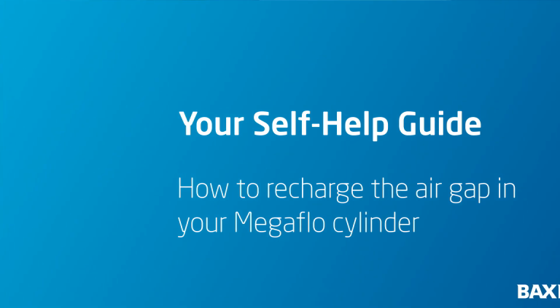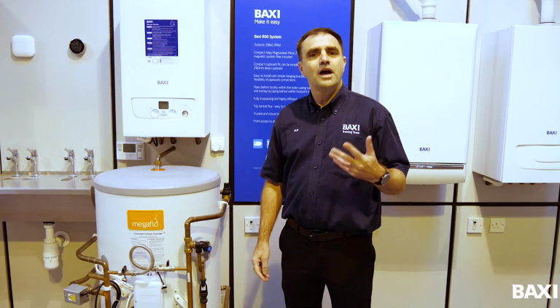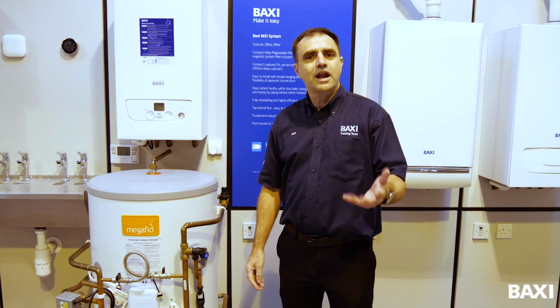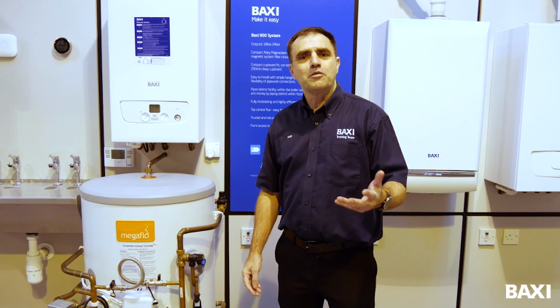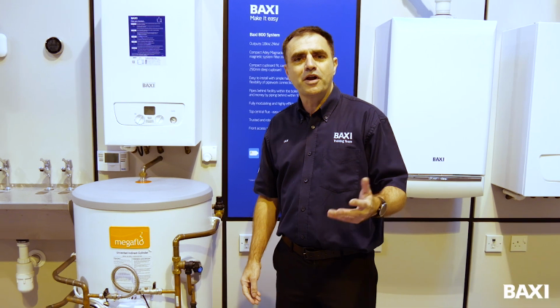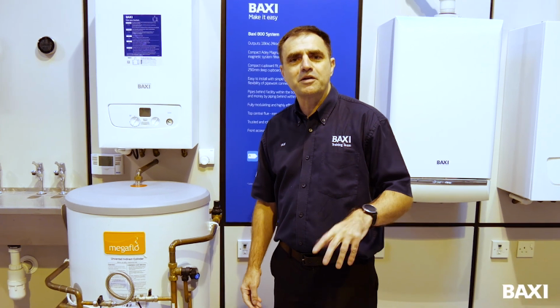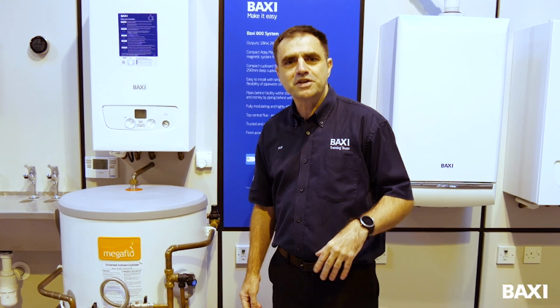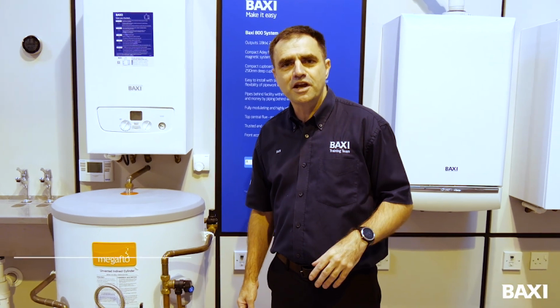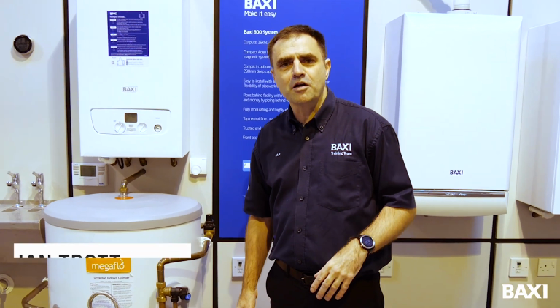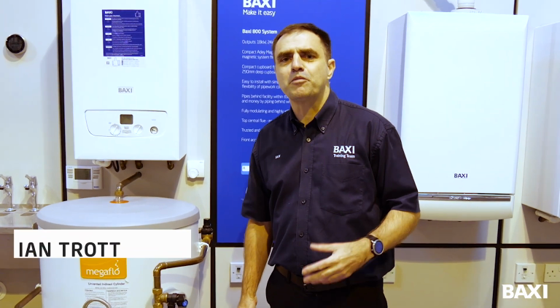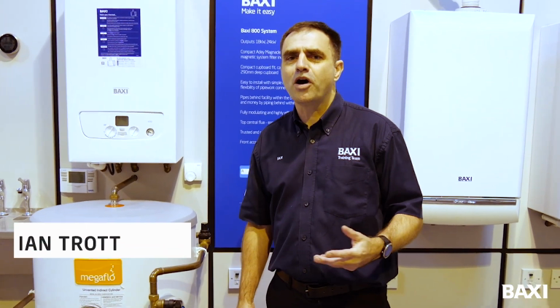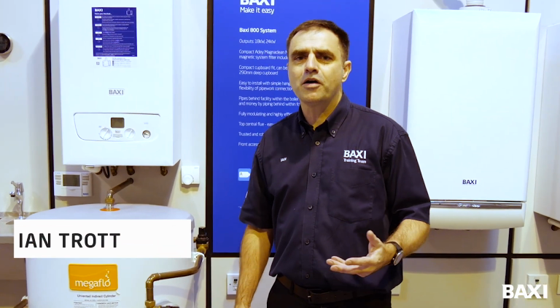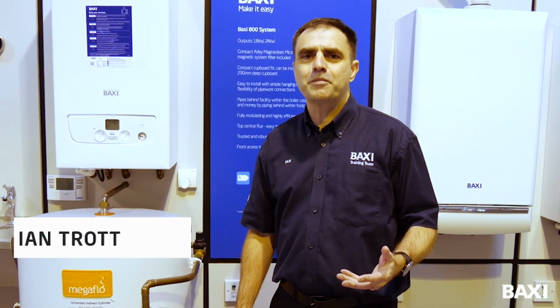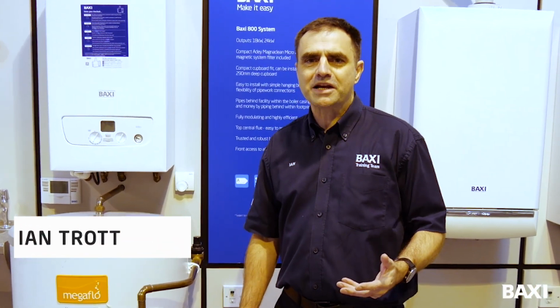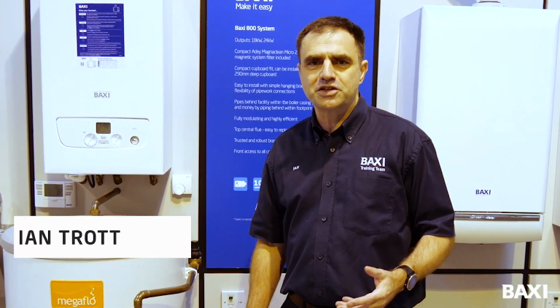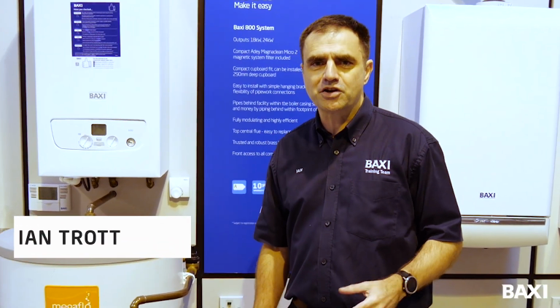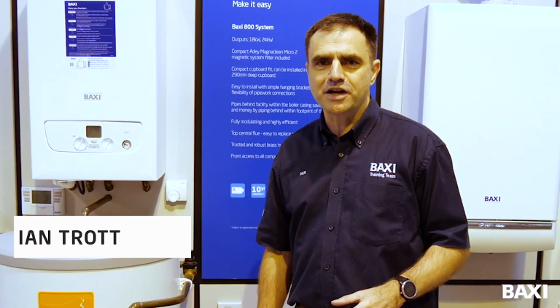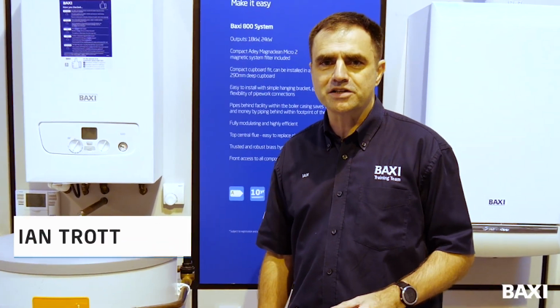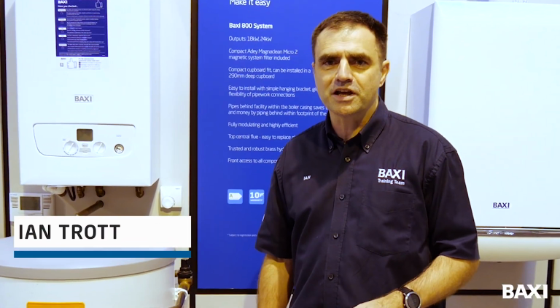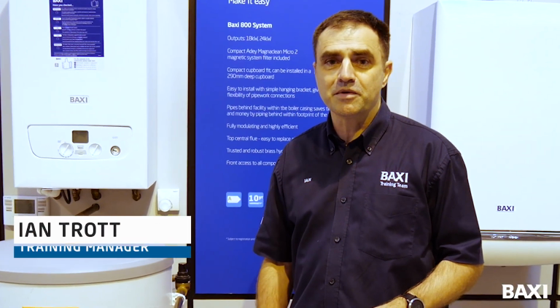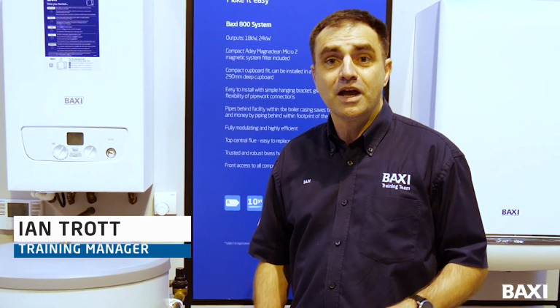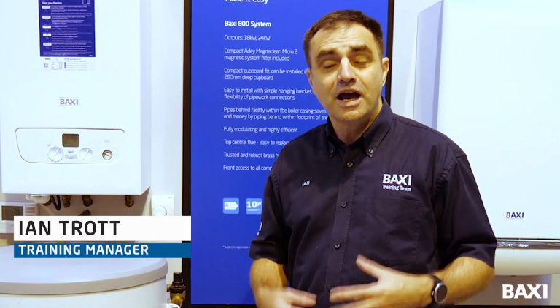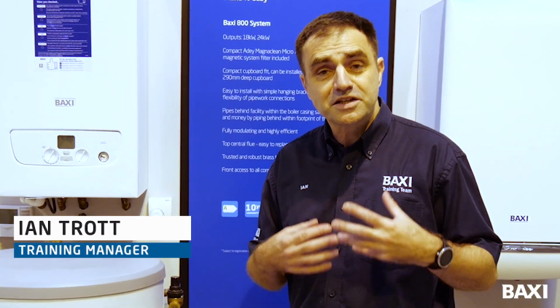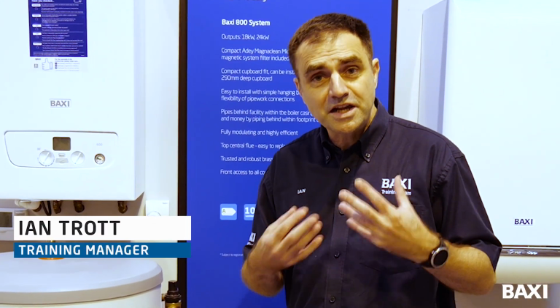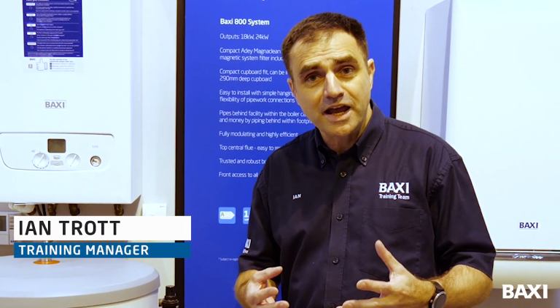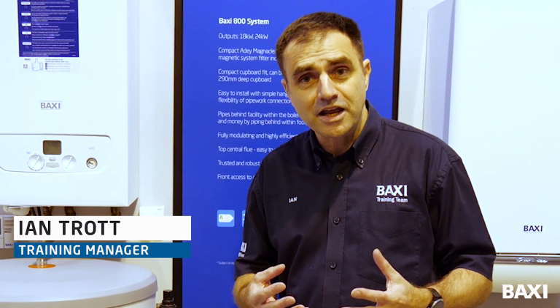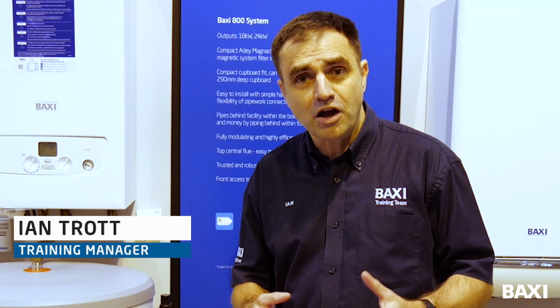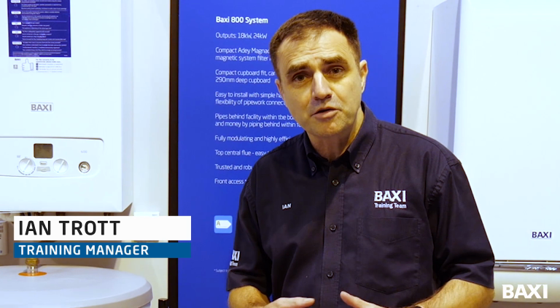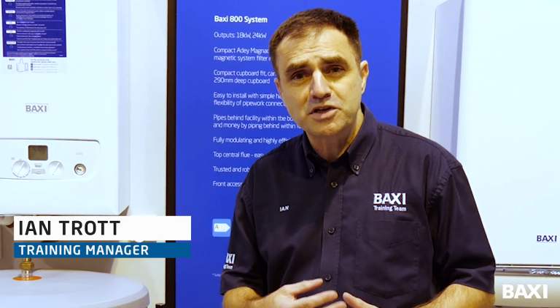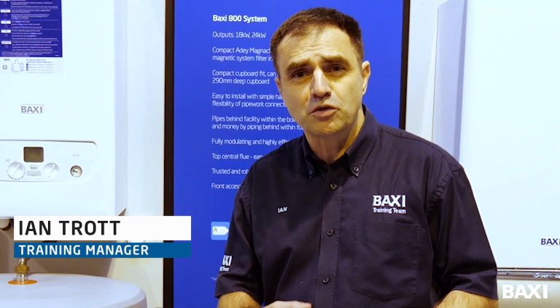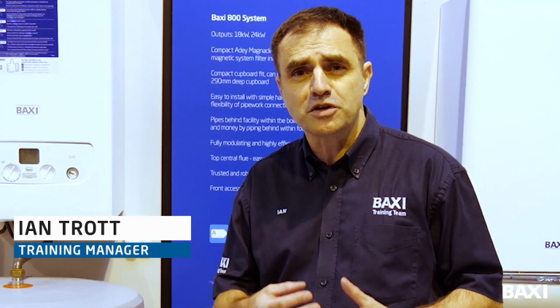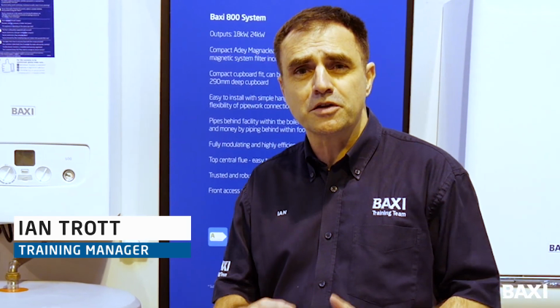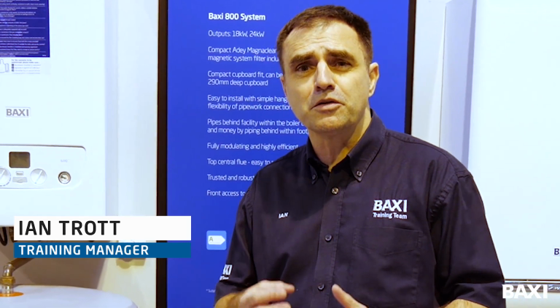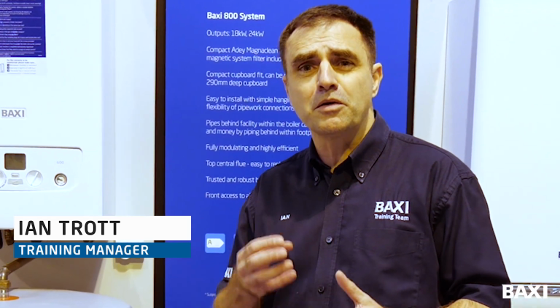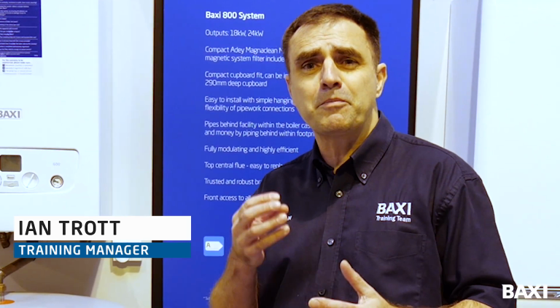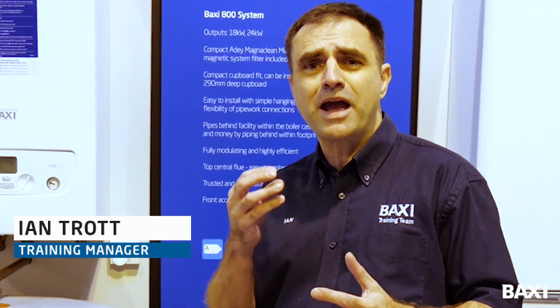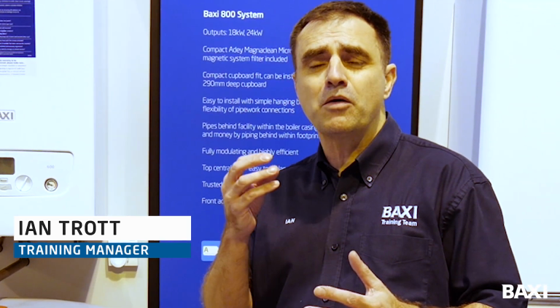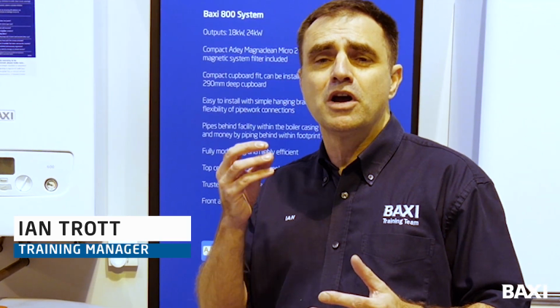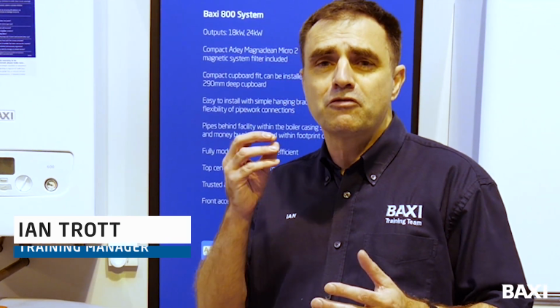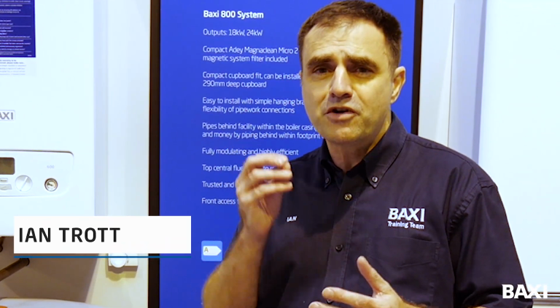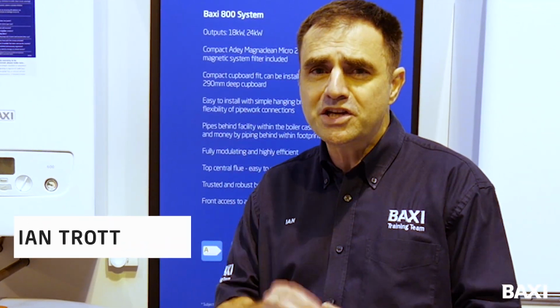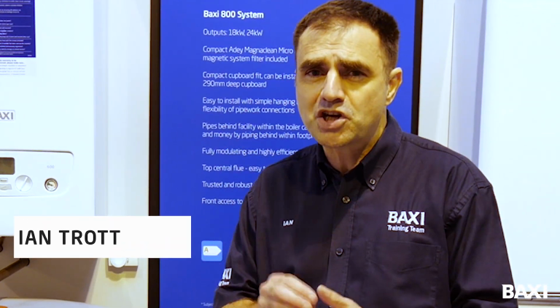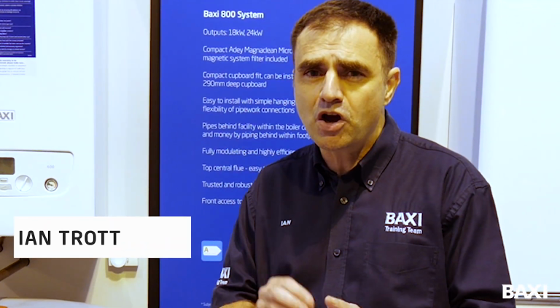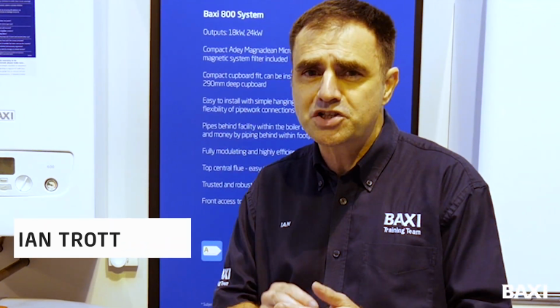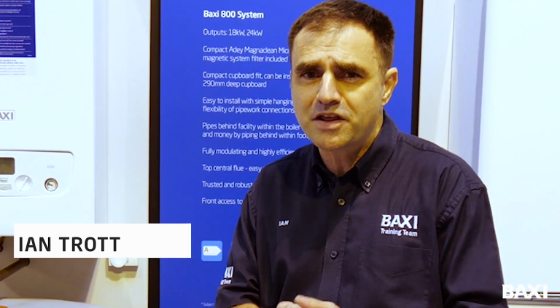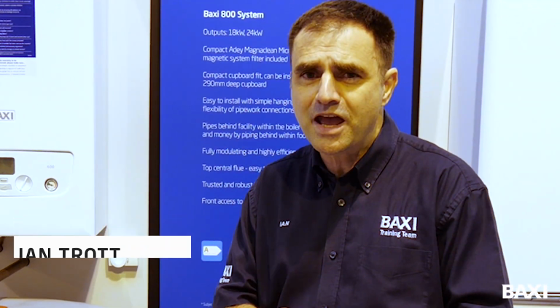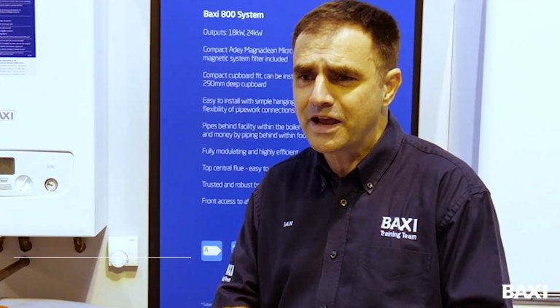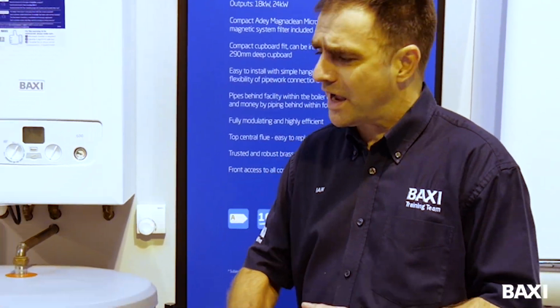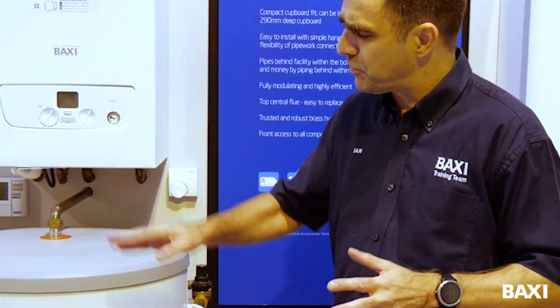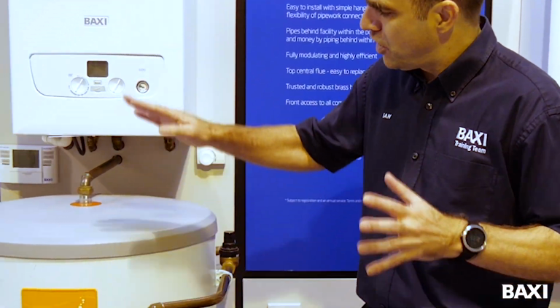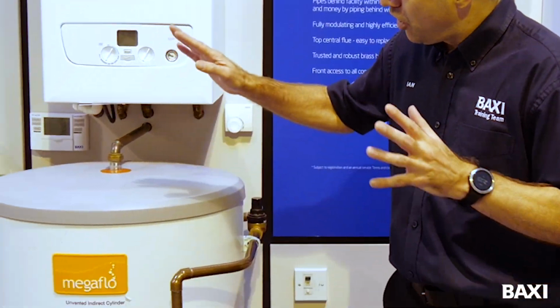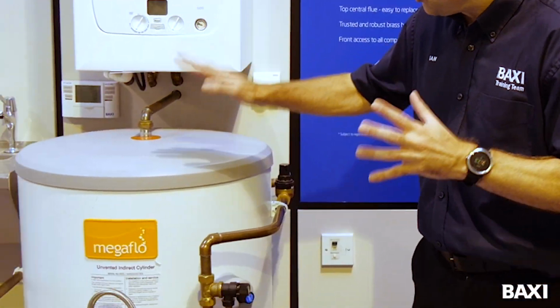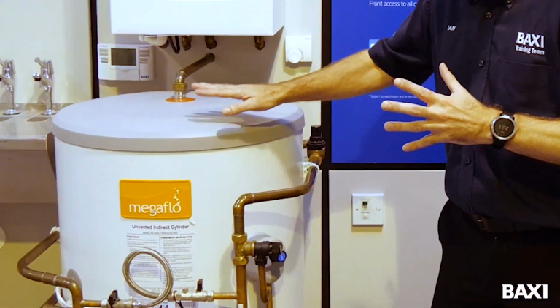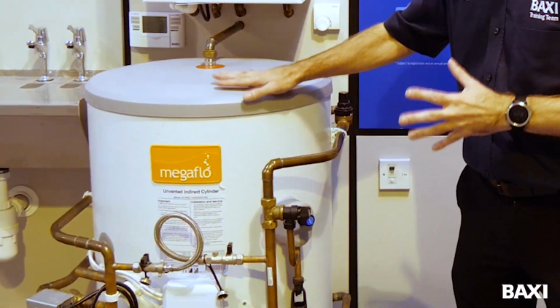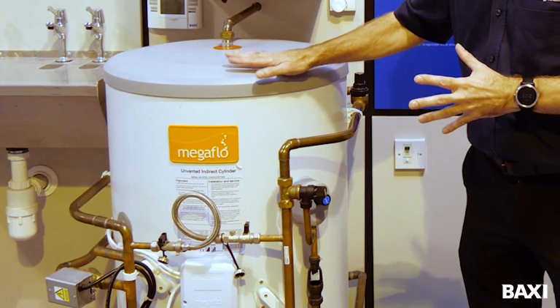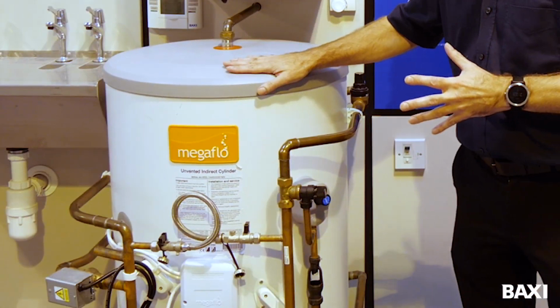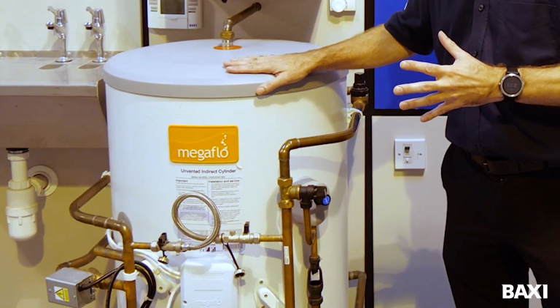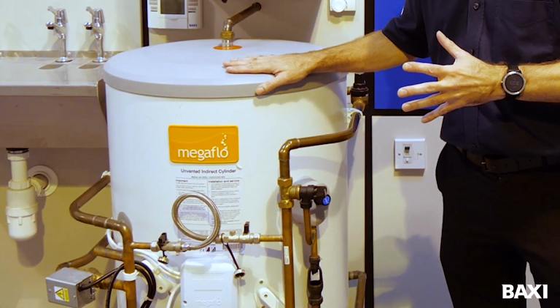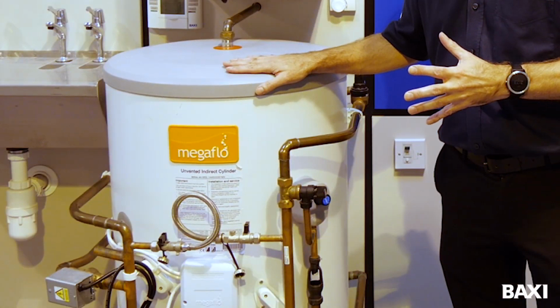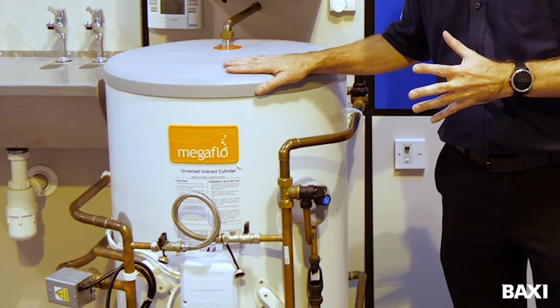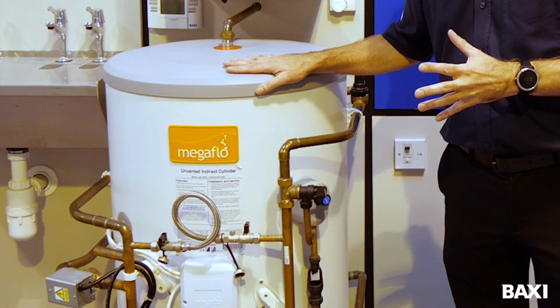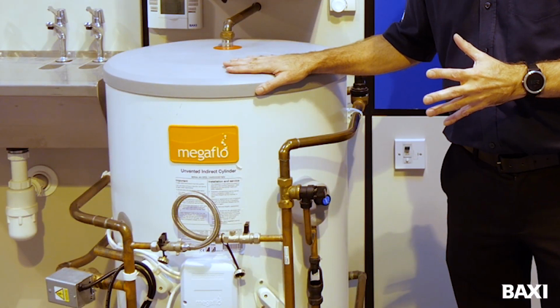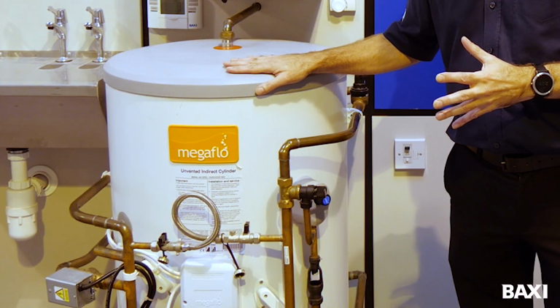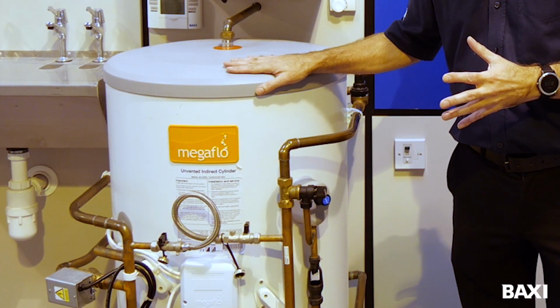Hello, my name's Ian. I'm part of the Baxi training team and today I'm going to be talking to you about recharging the air gap on your Megaflow unvented cylinder.